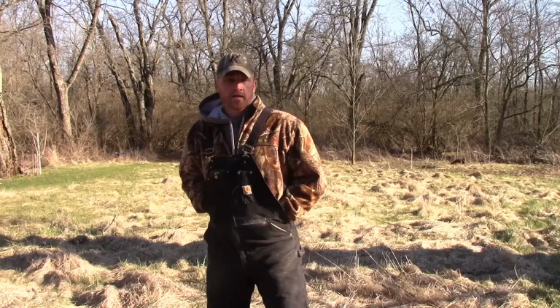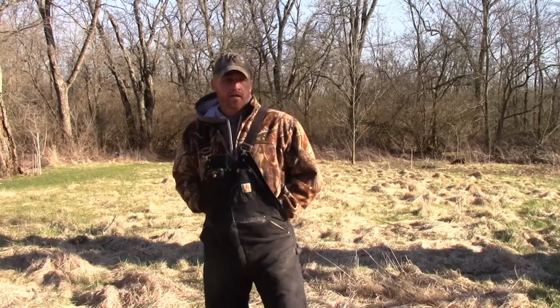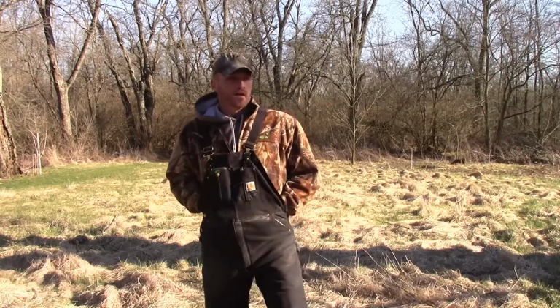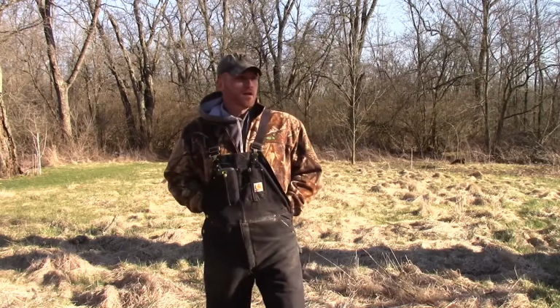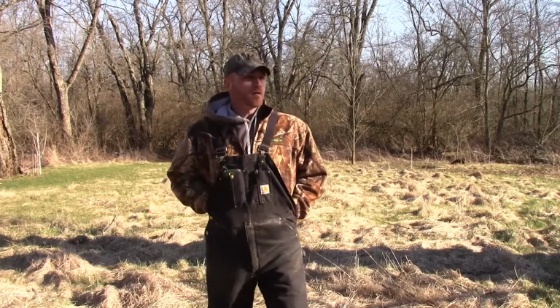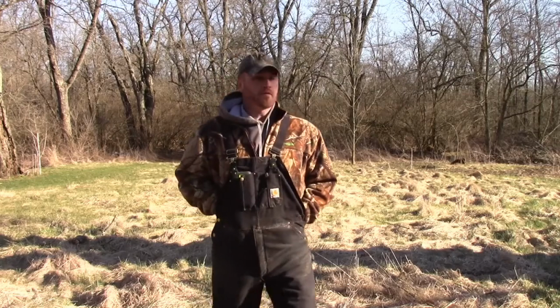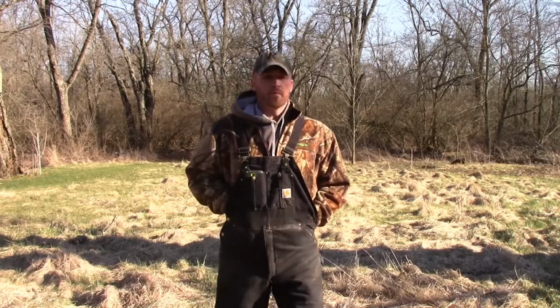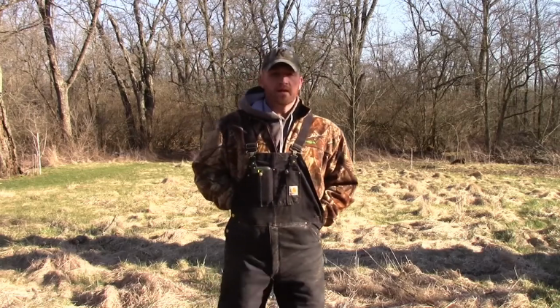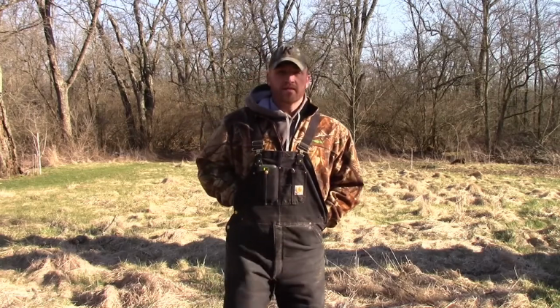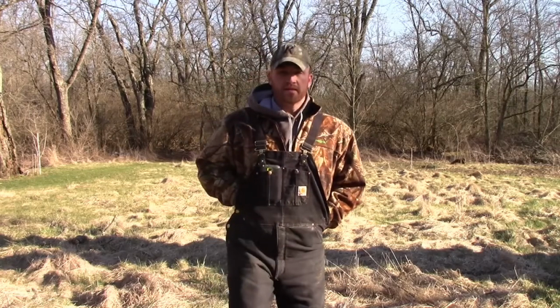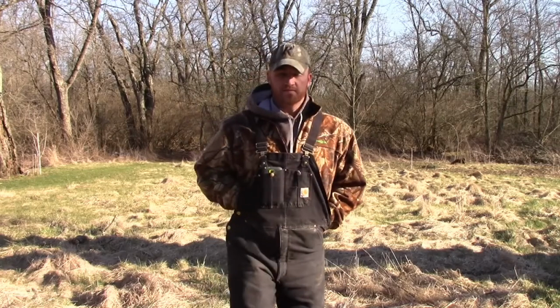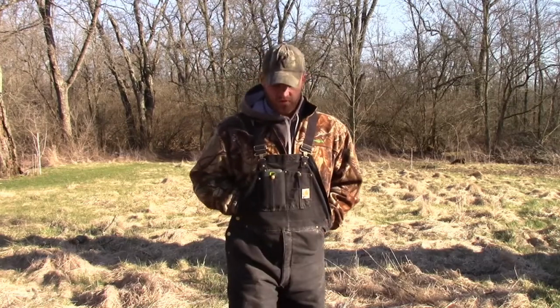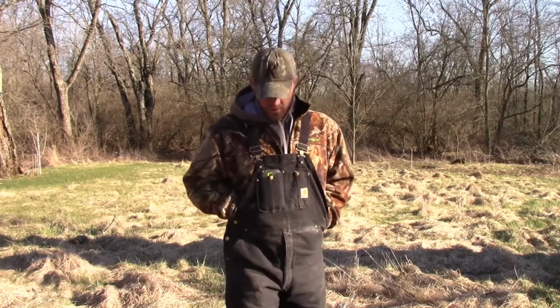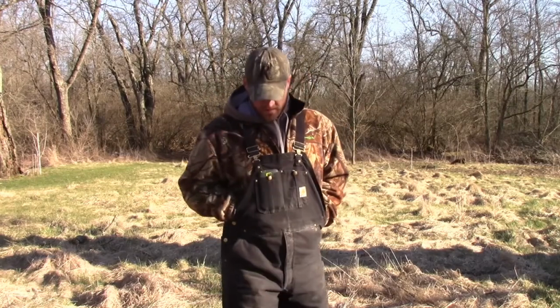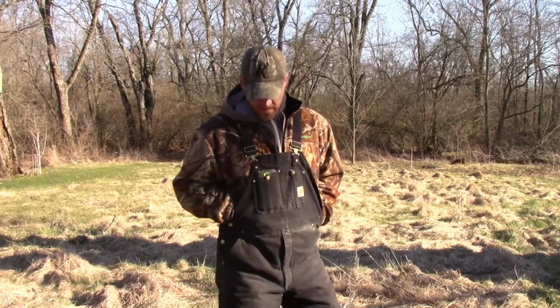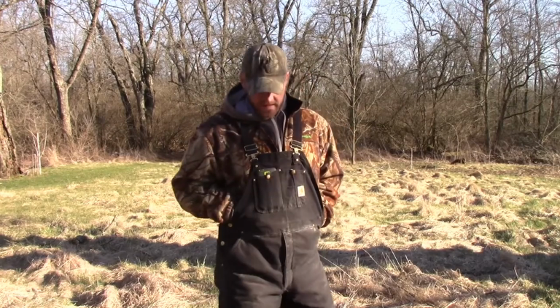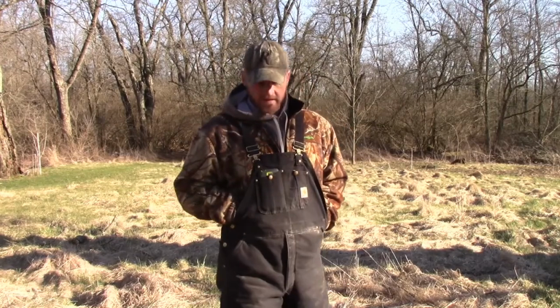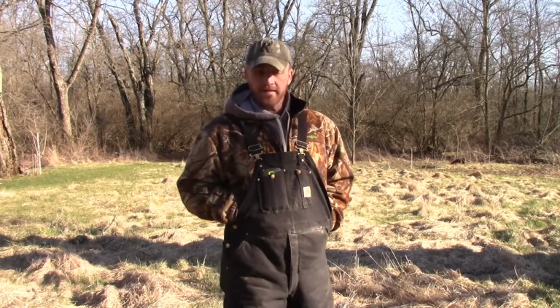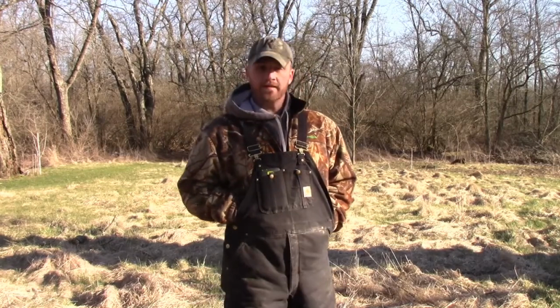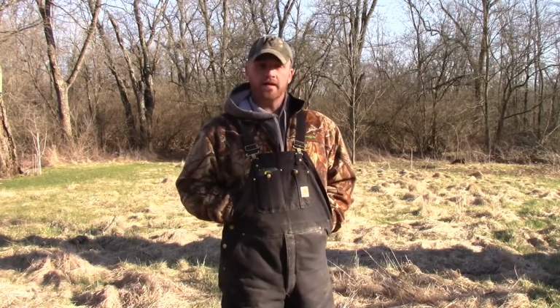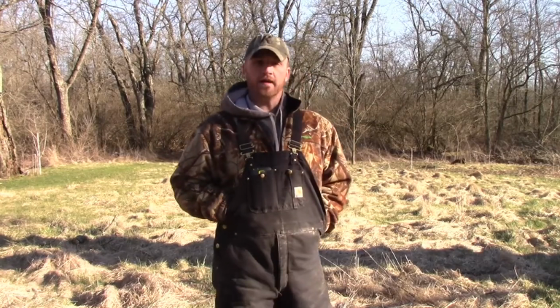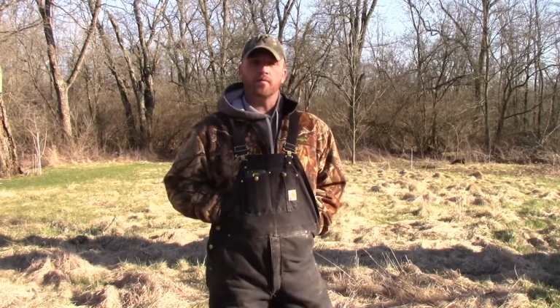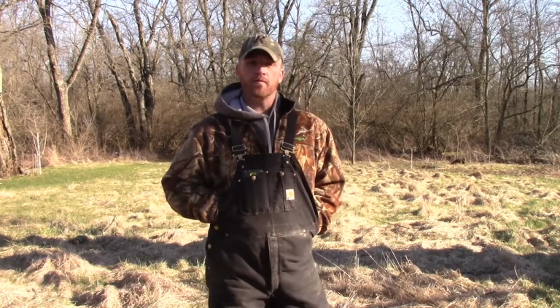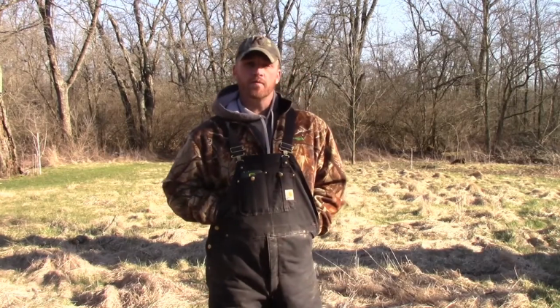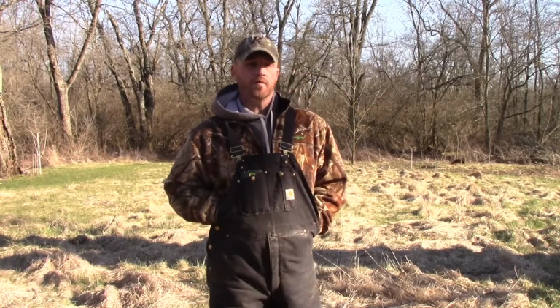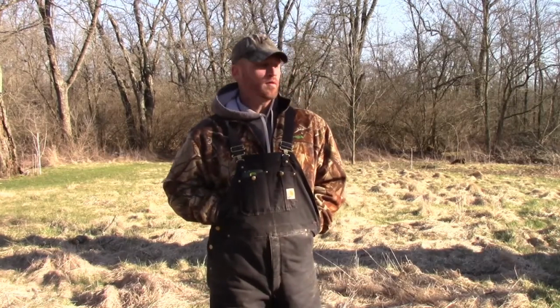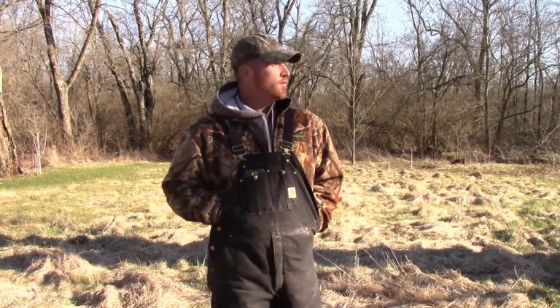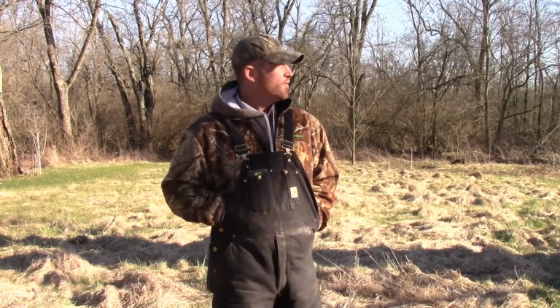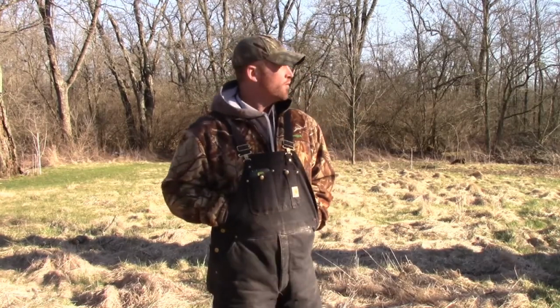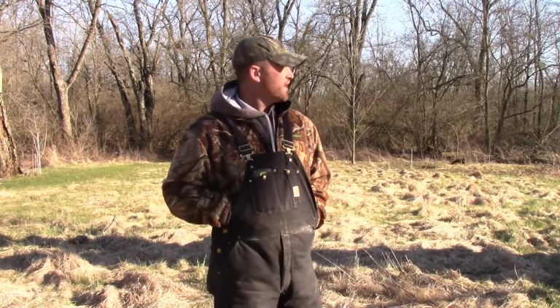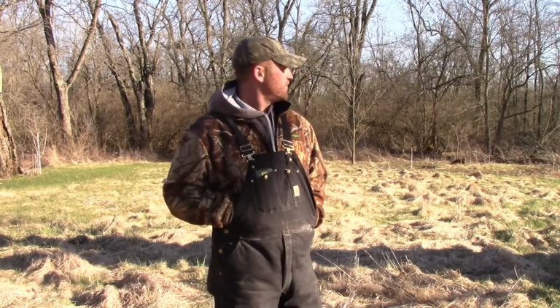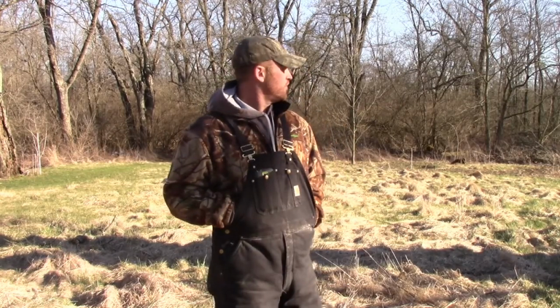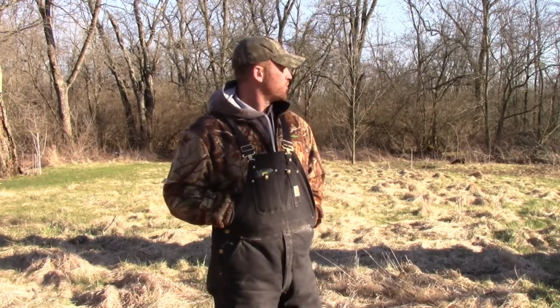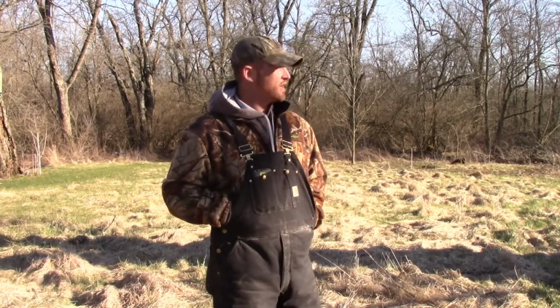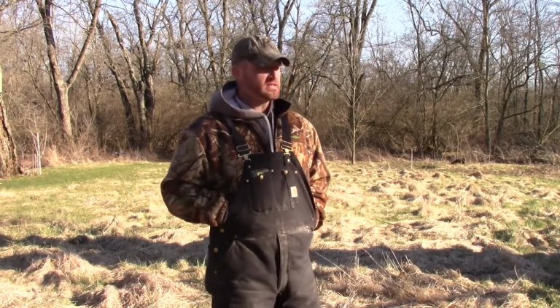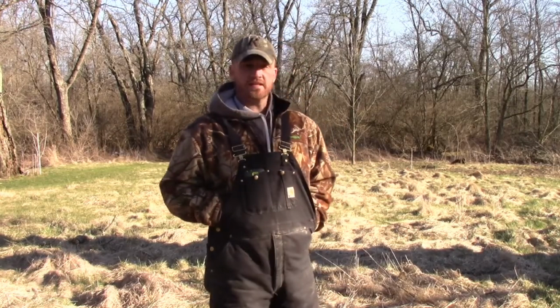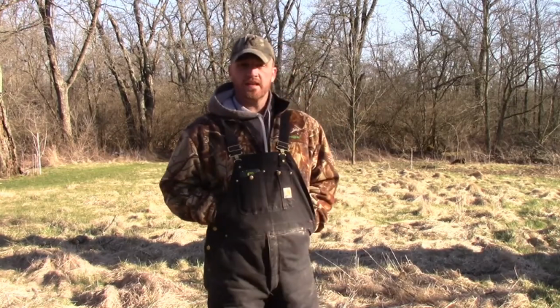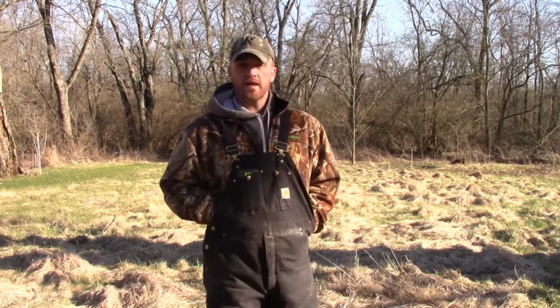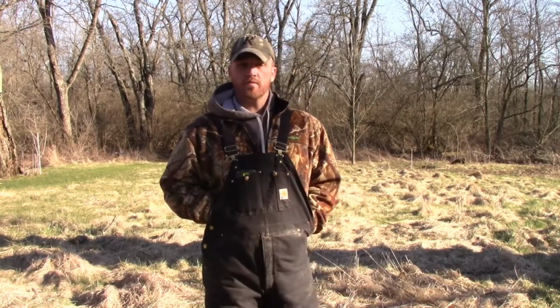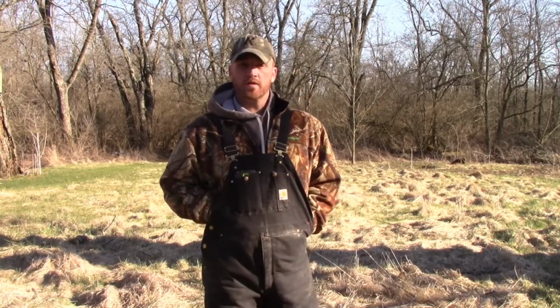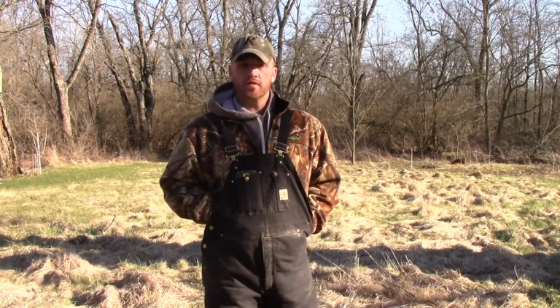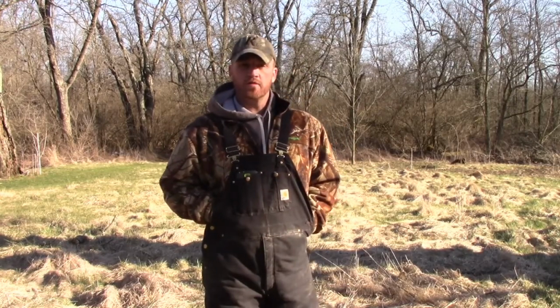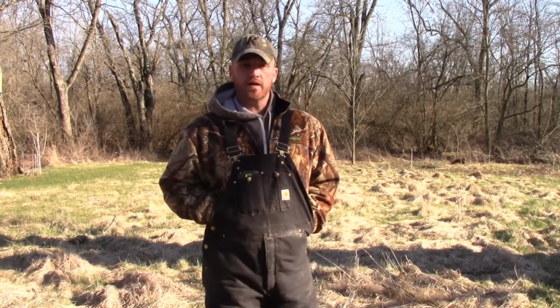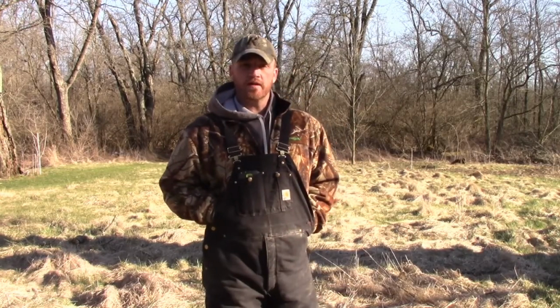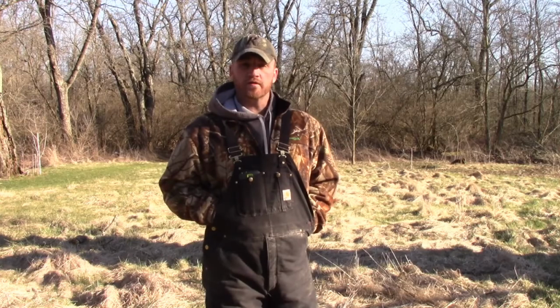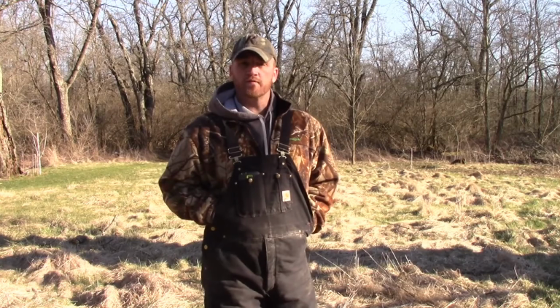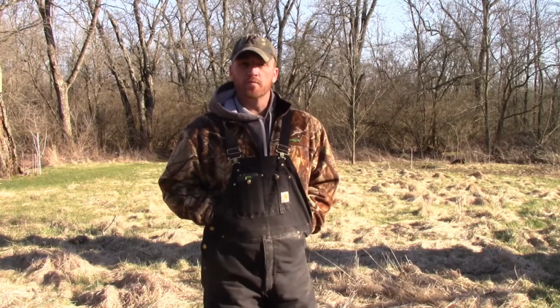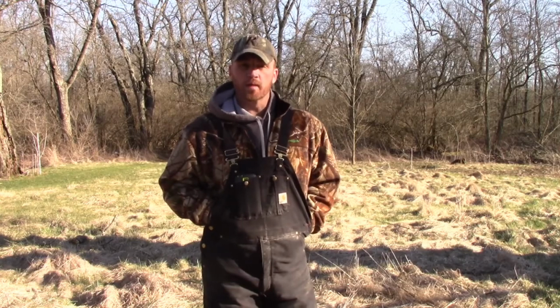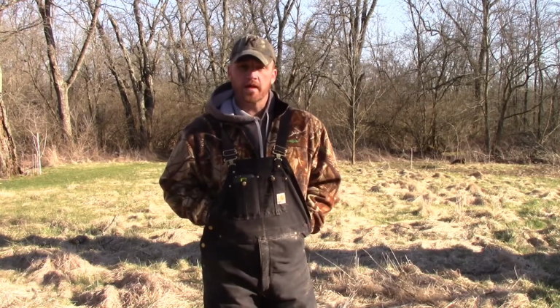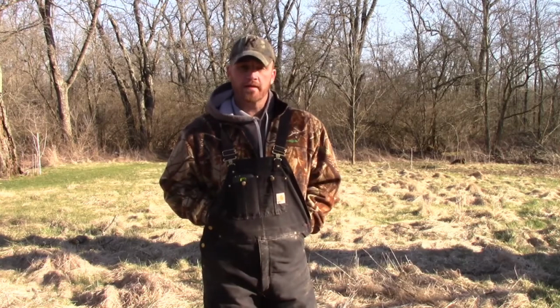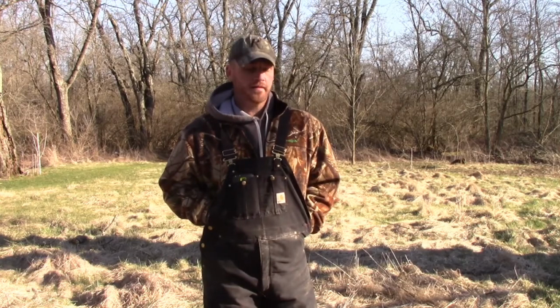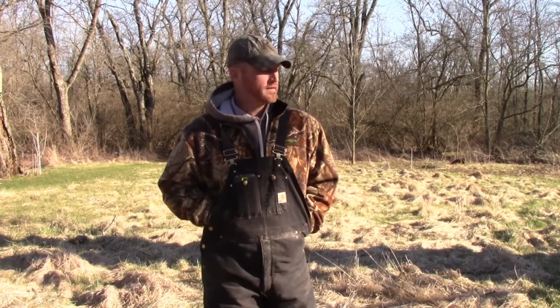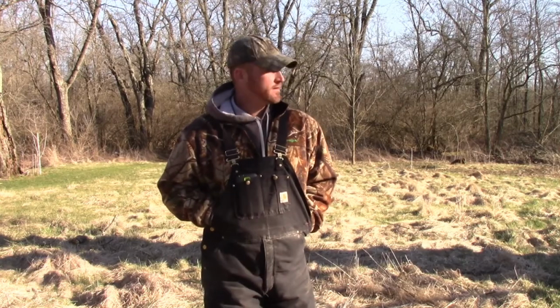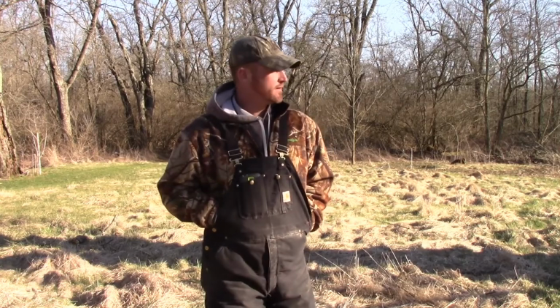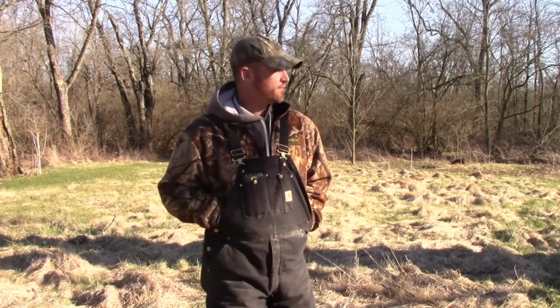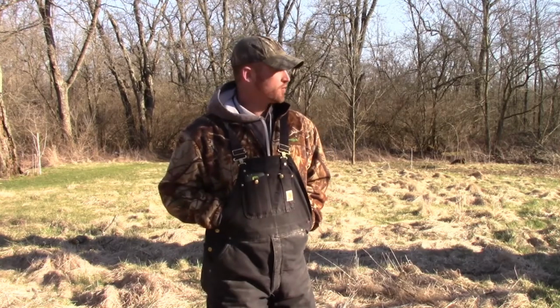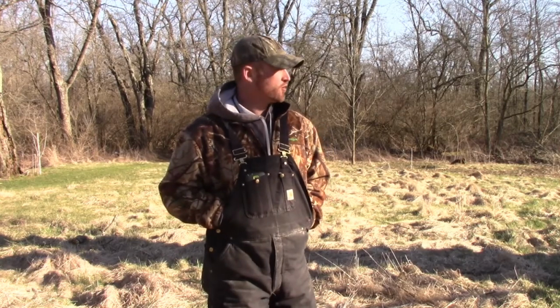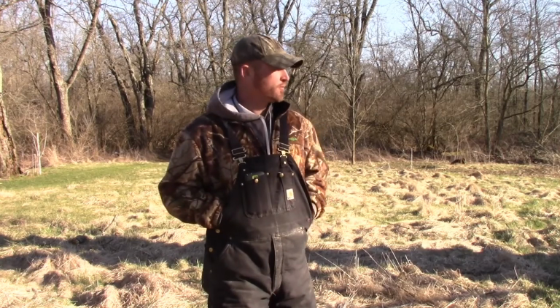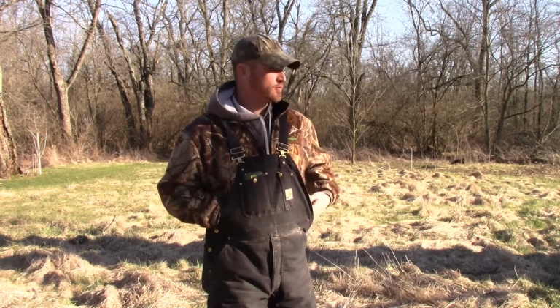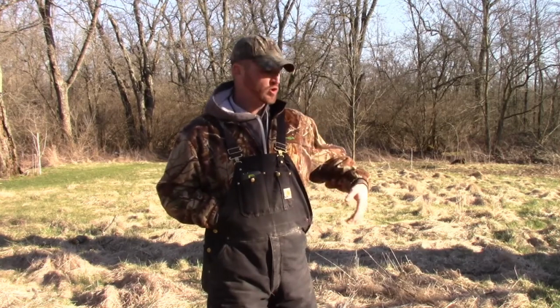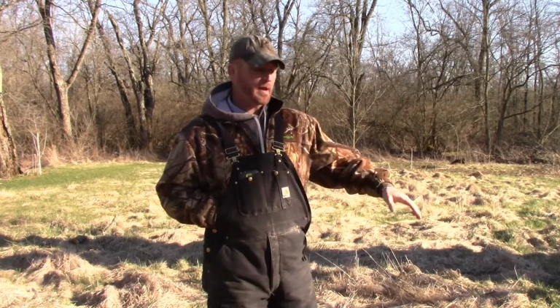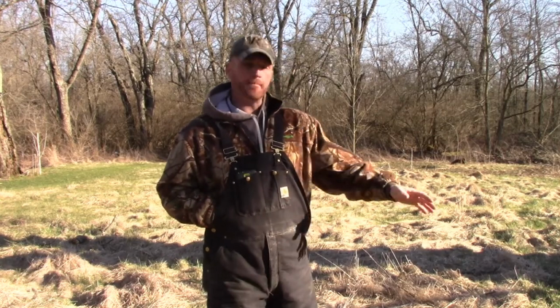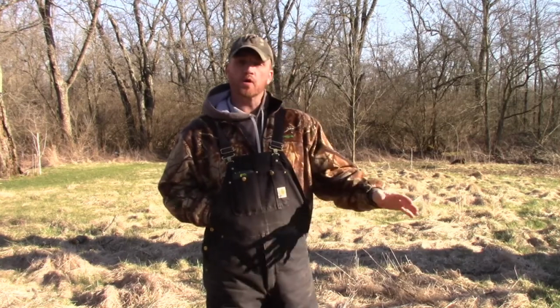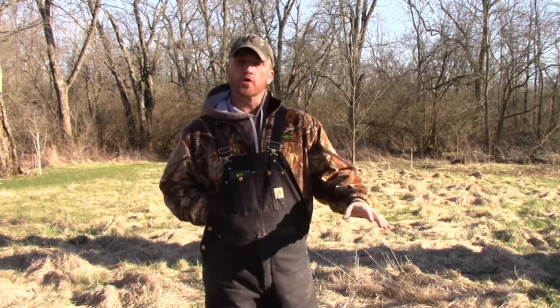Hello everybody, thanks for tuning in. We have a little project today we're going to do down here at the food plot. We're going to do a prescribed burn.